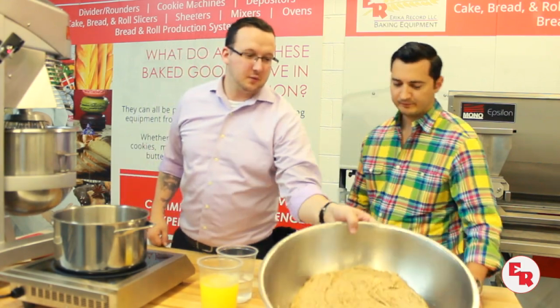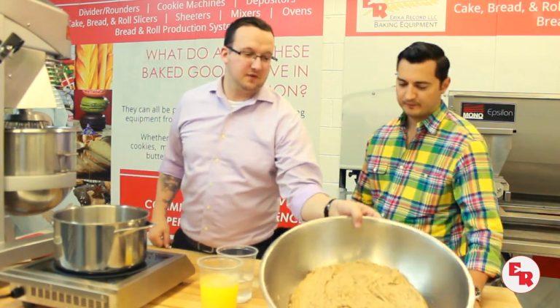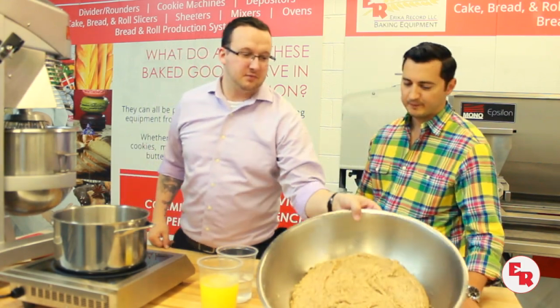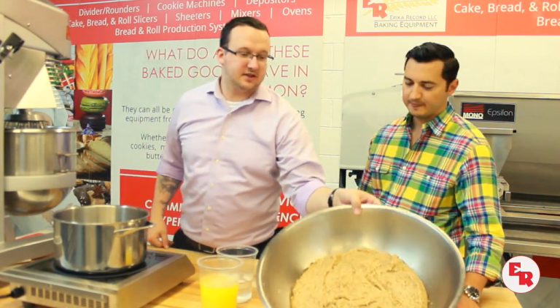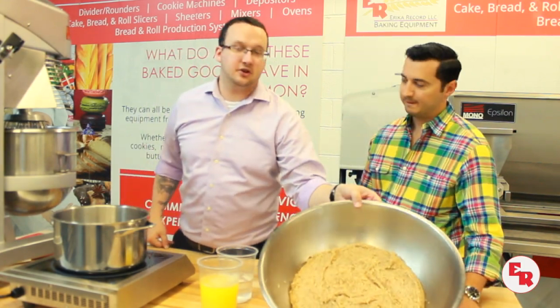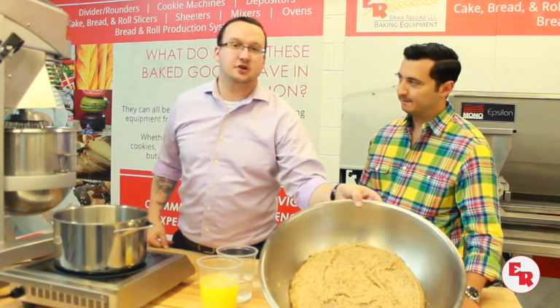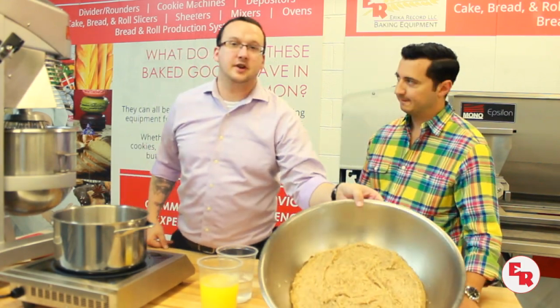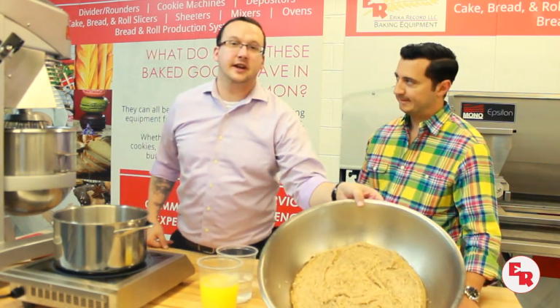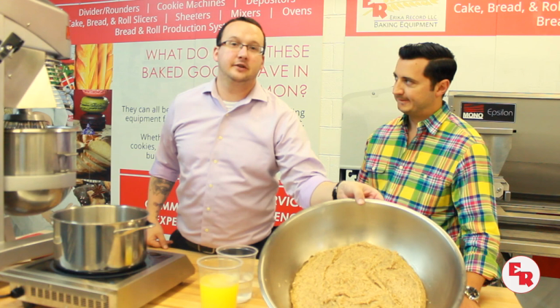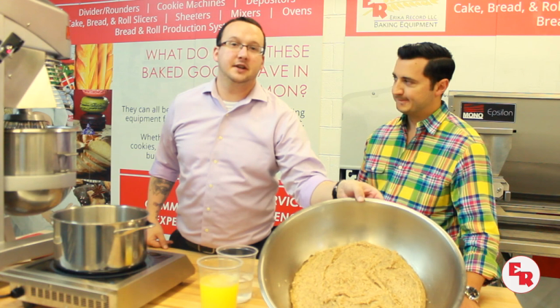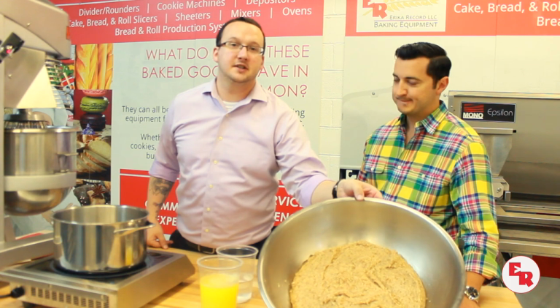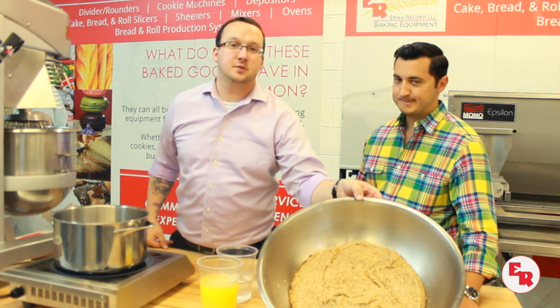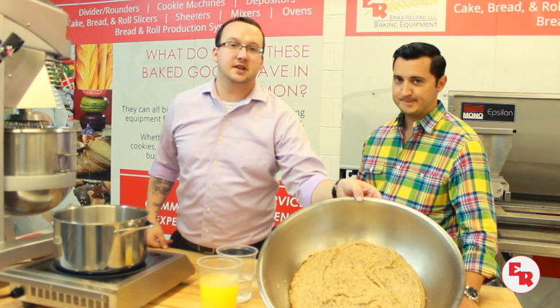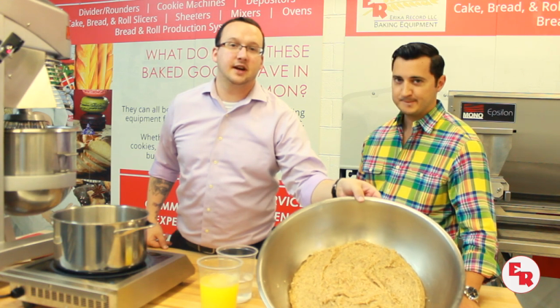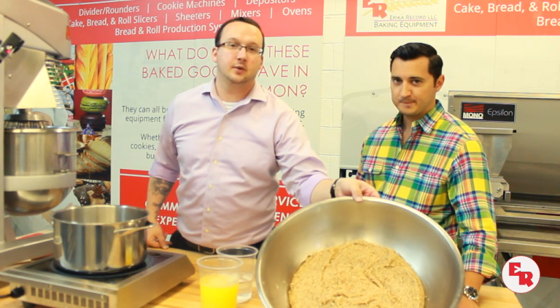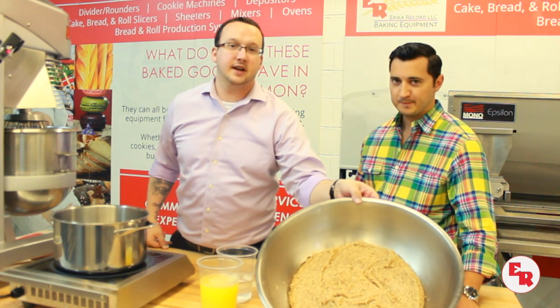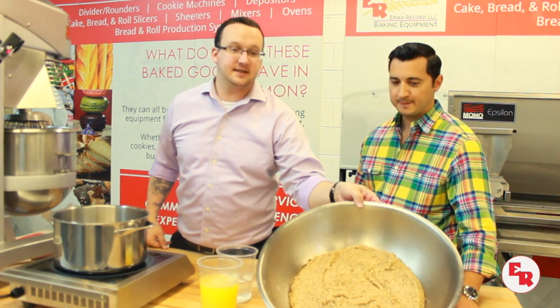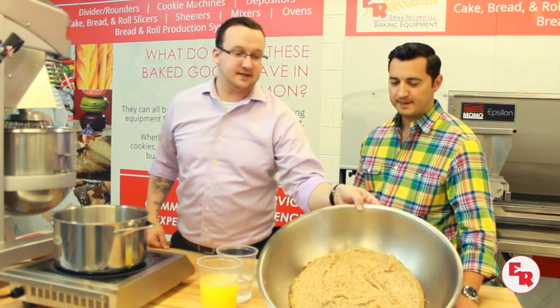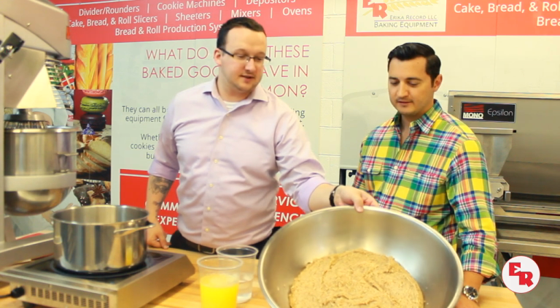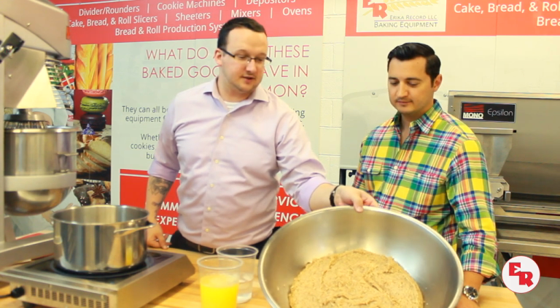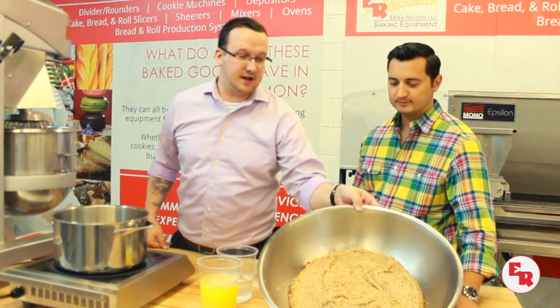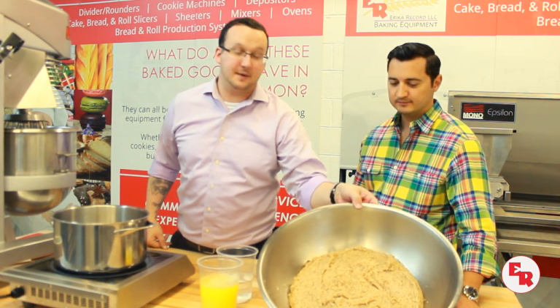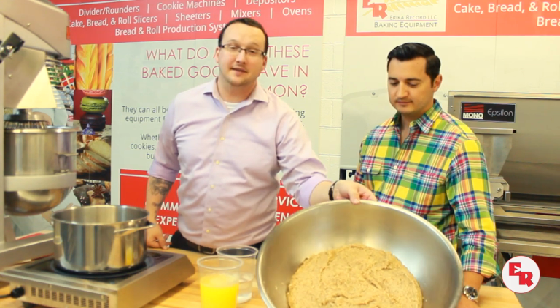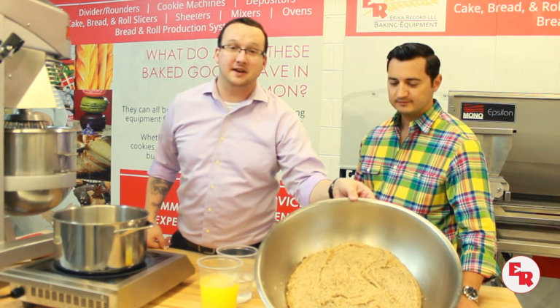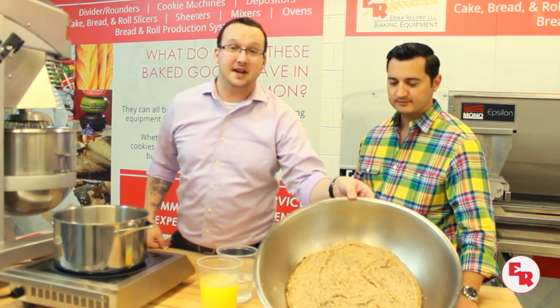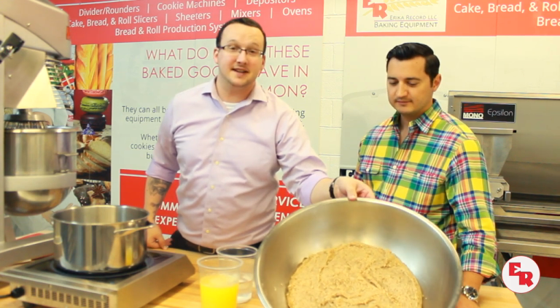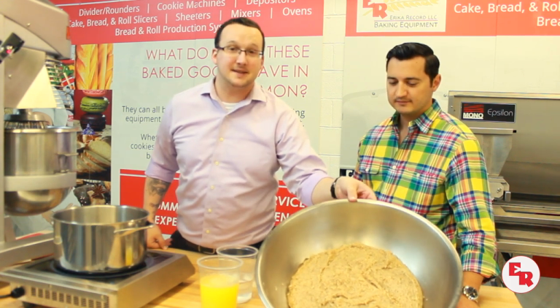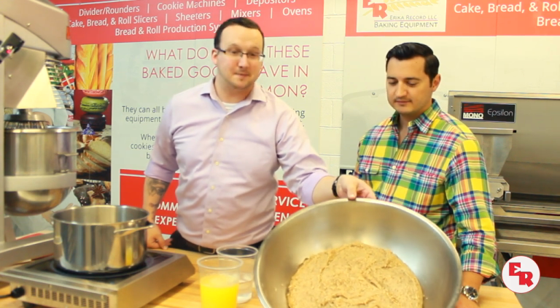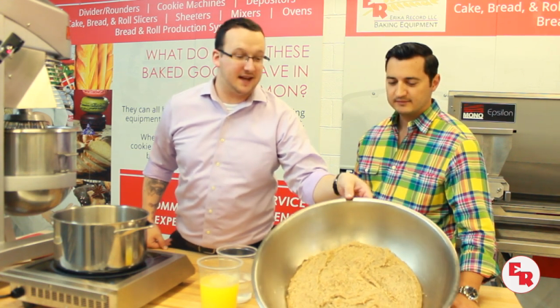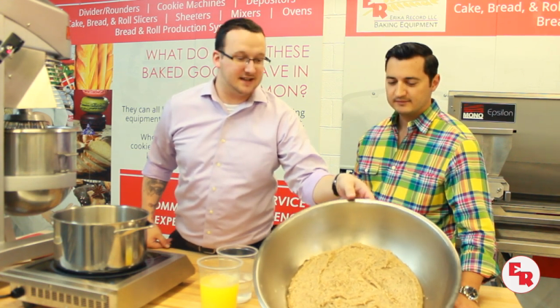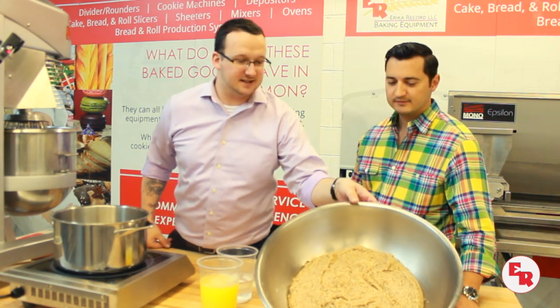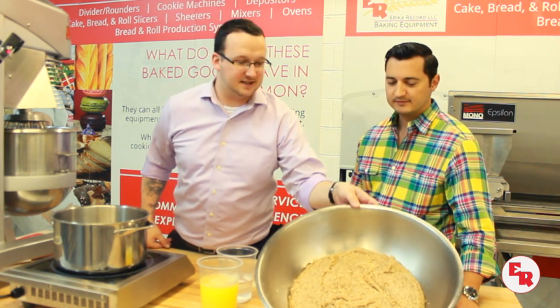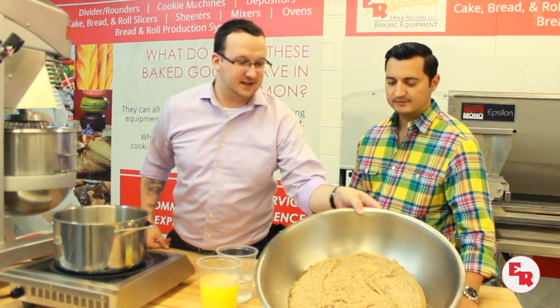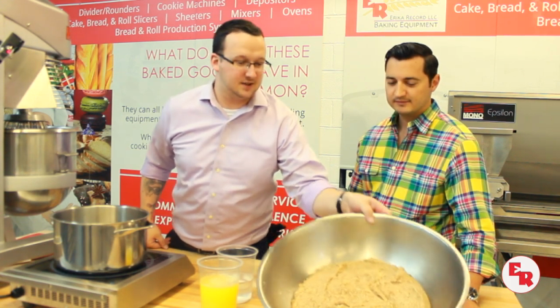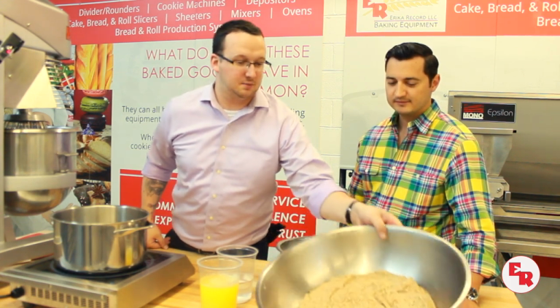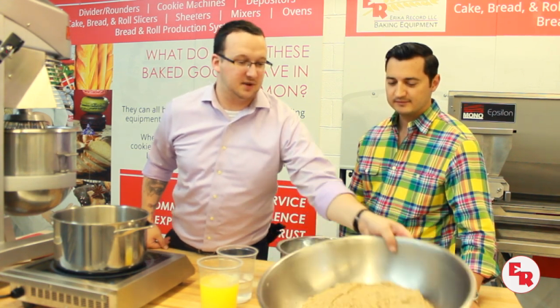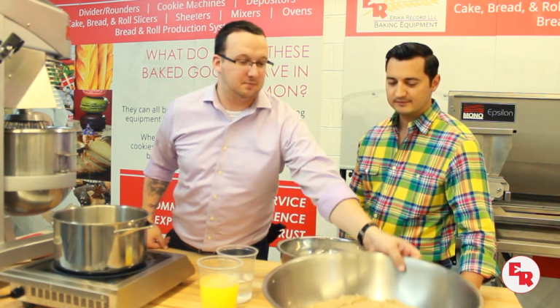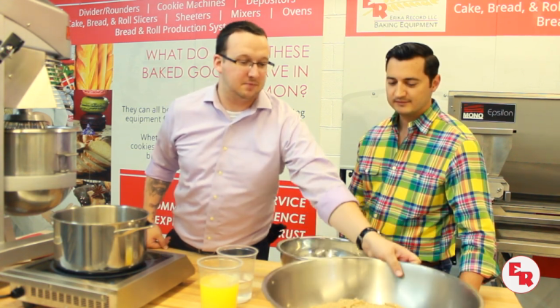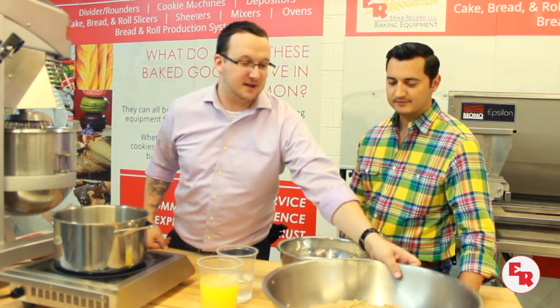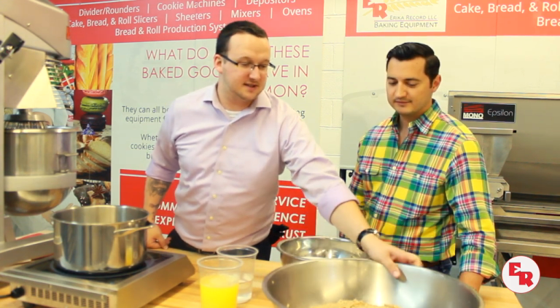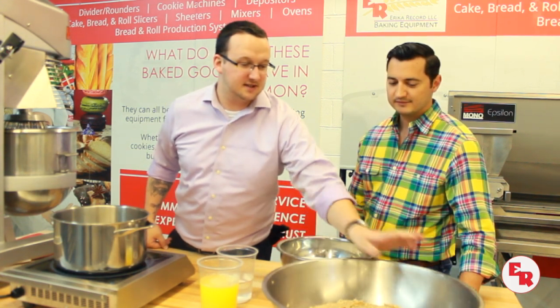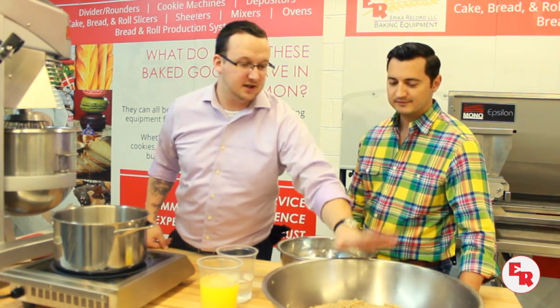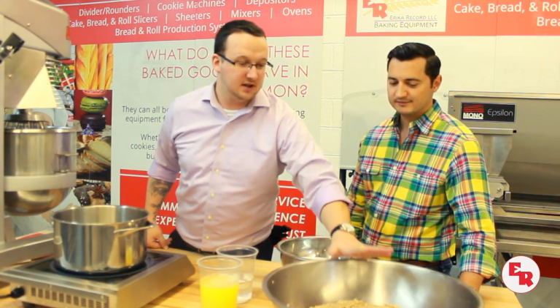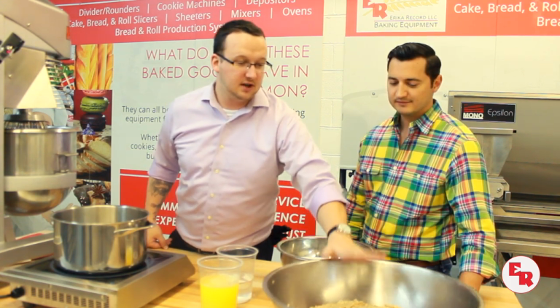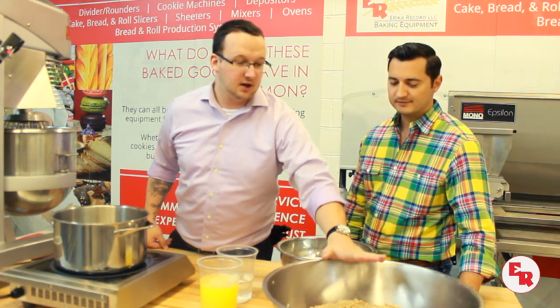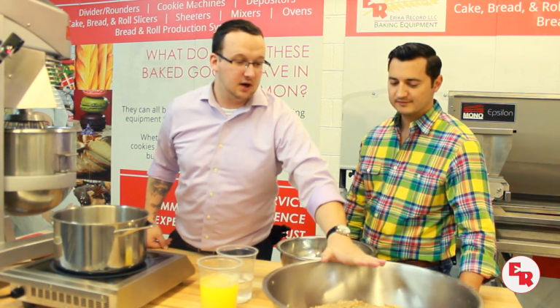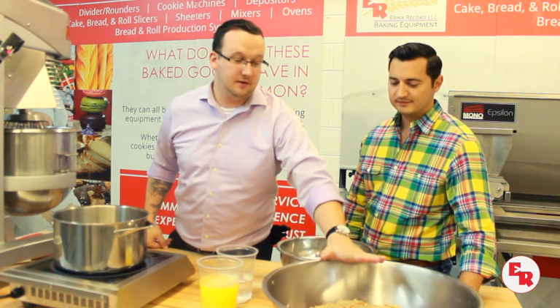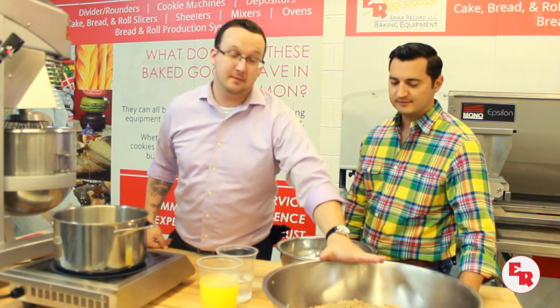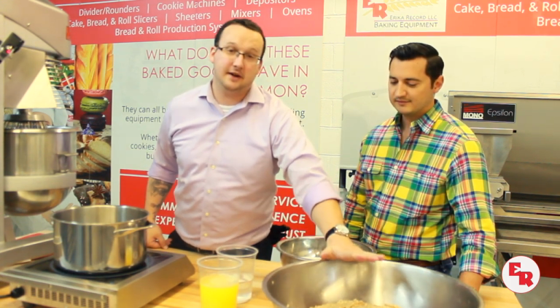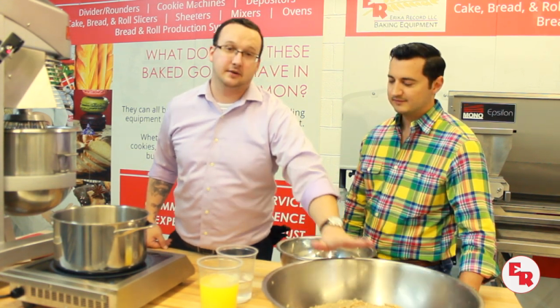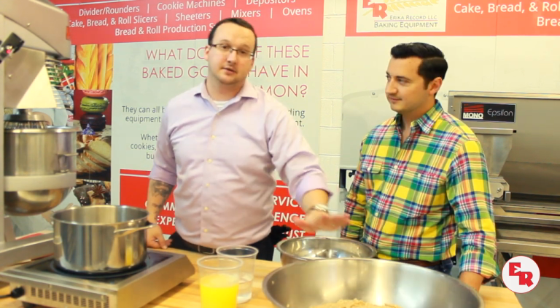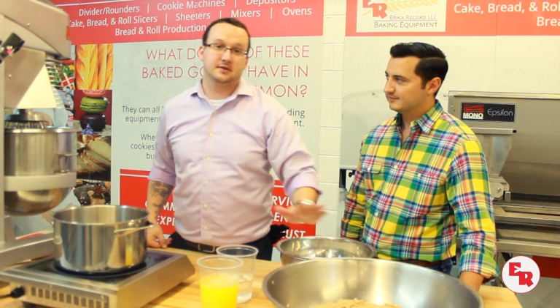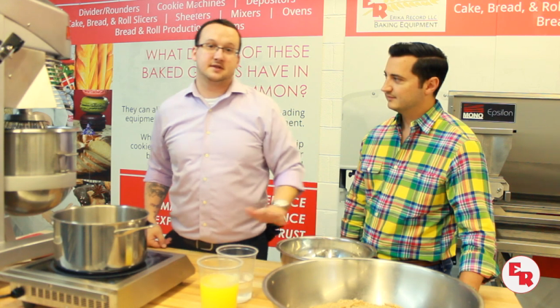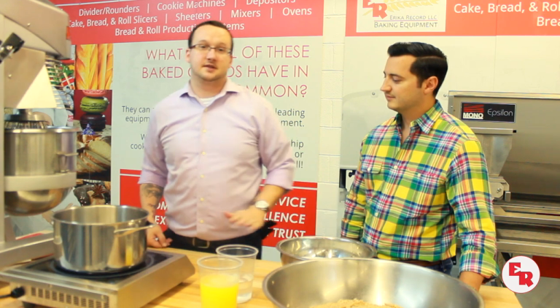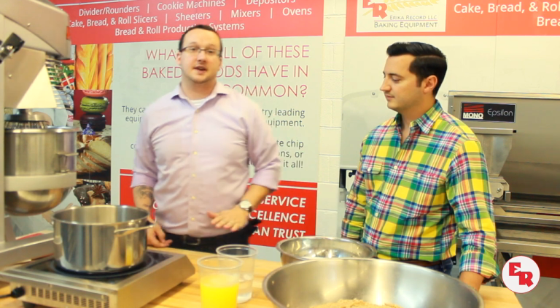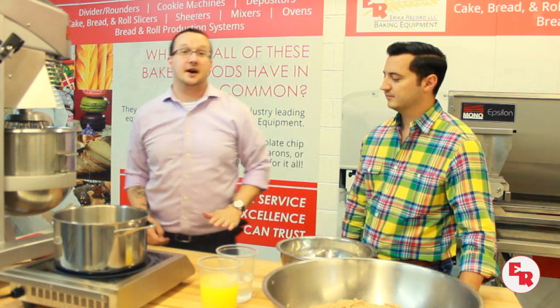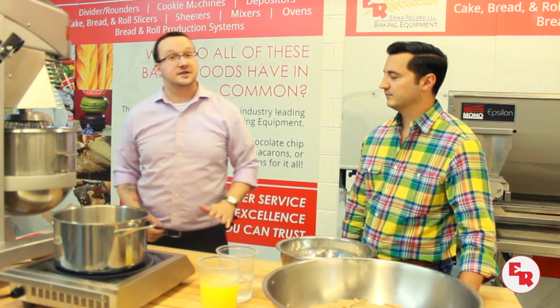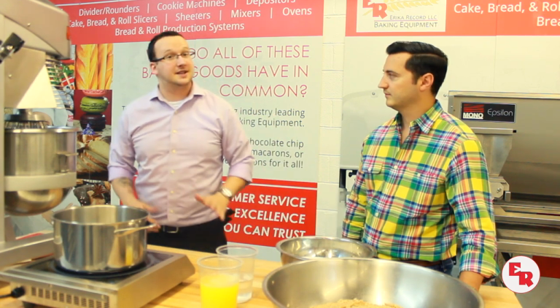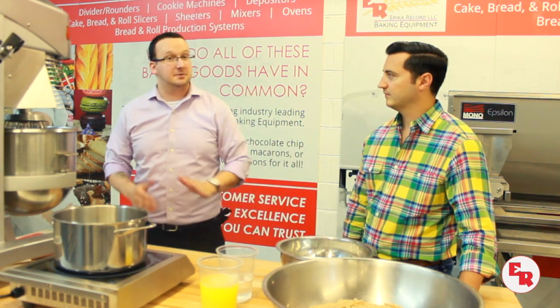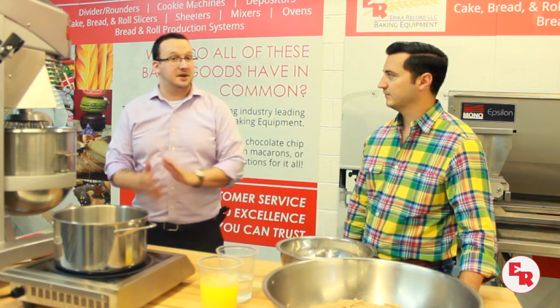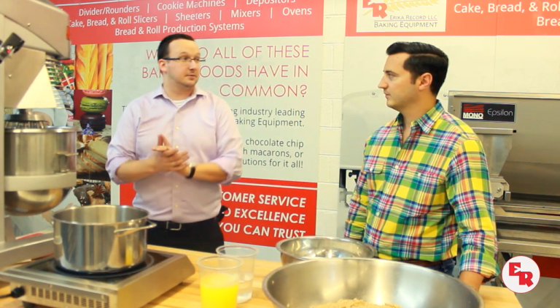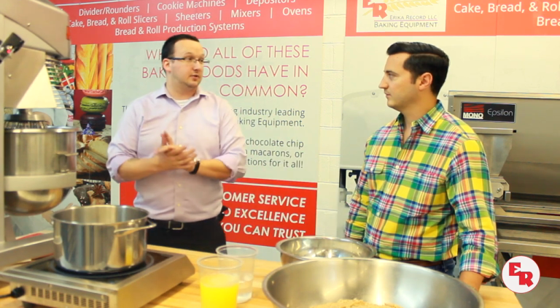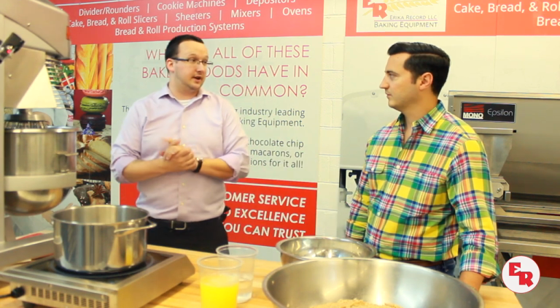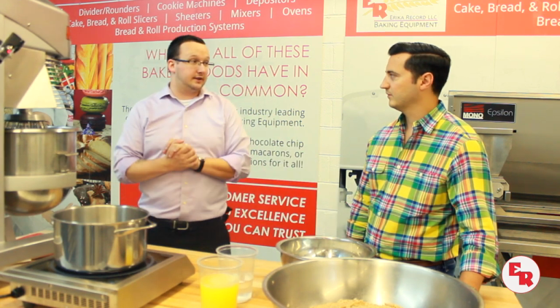We've mixed our dry ingredients with the egg whites, so now we have a nice paste. This will be the base of the macarons. Now it's time to make the meringue — but first we're going to put the sugar on.